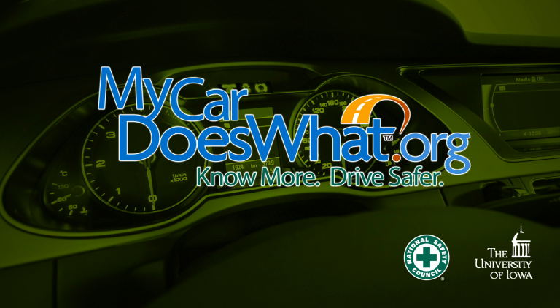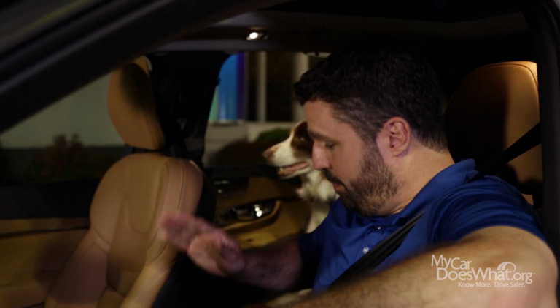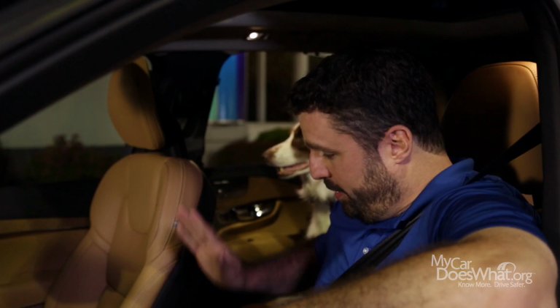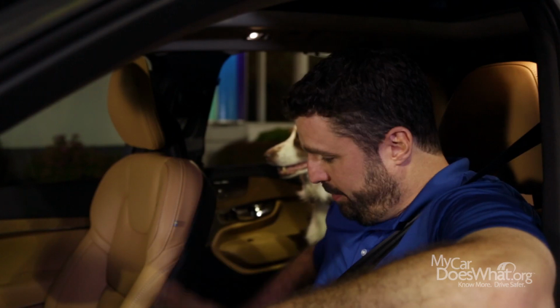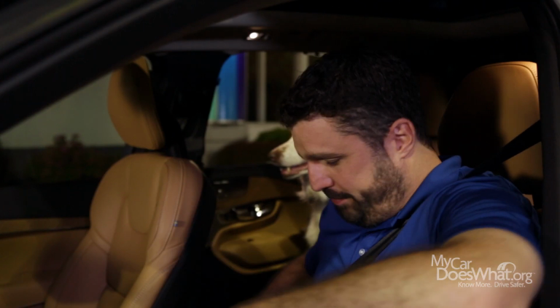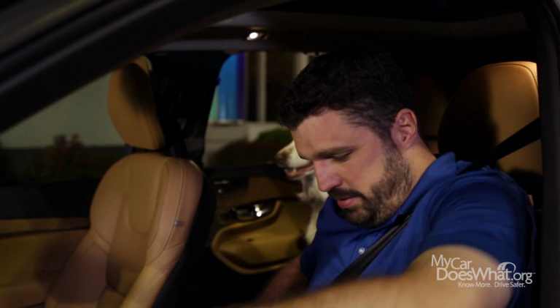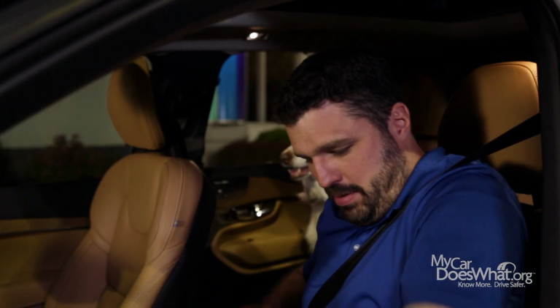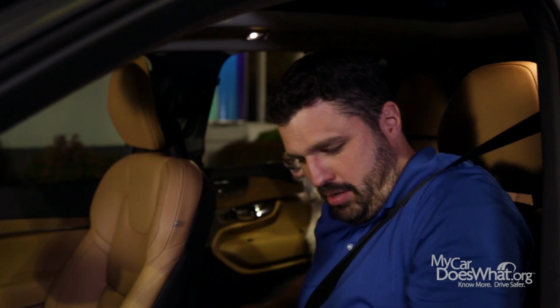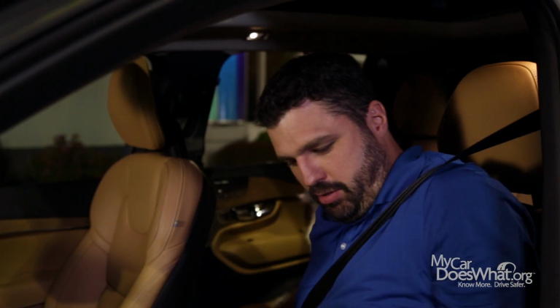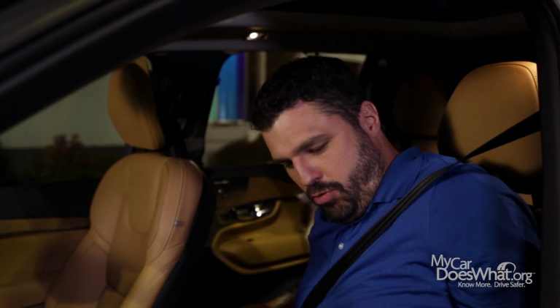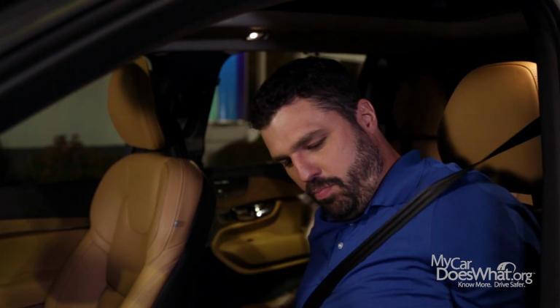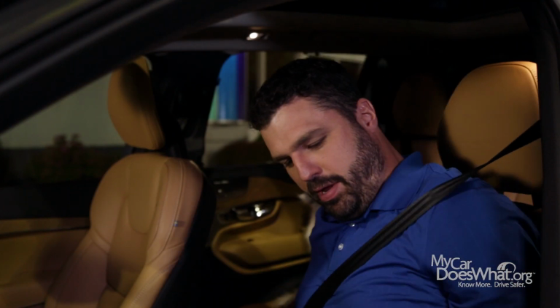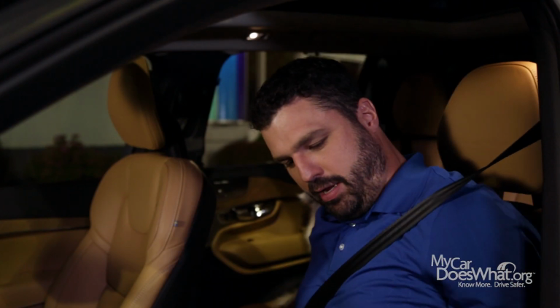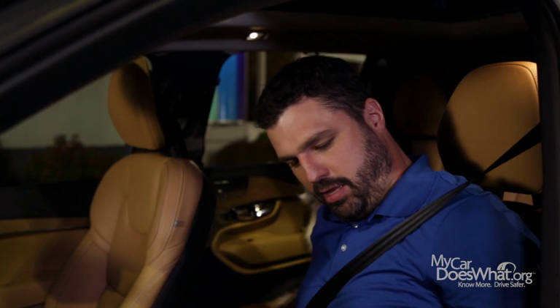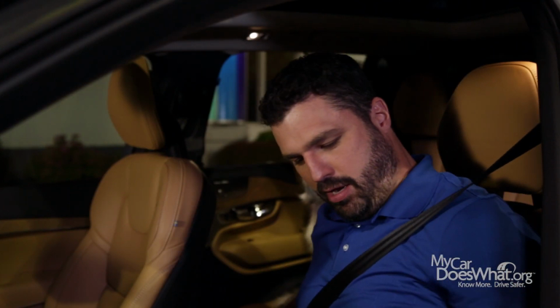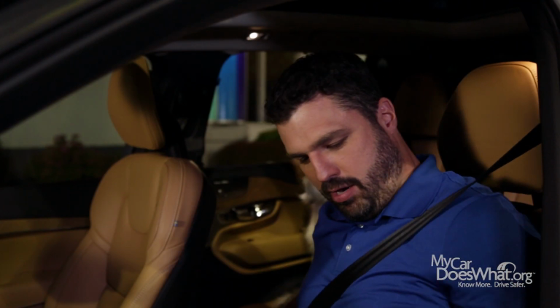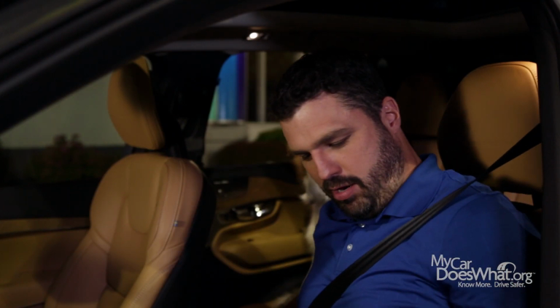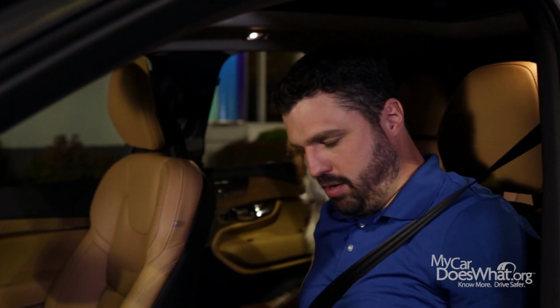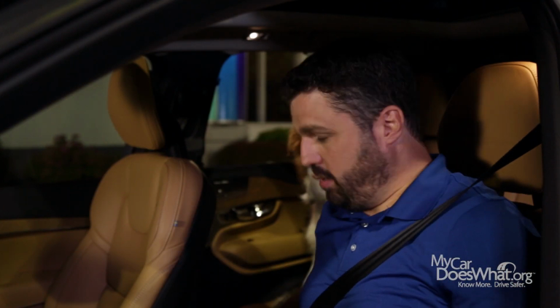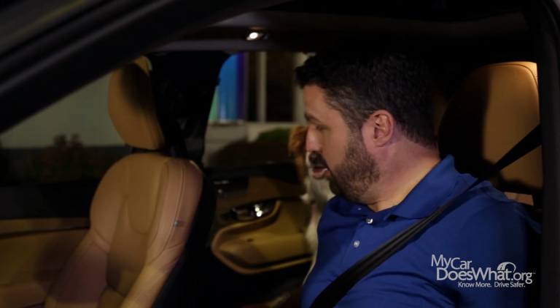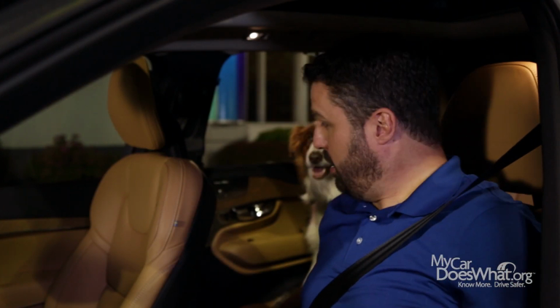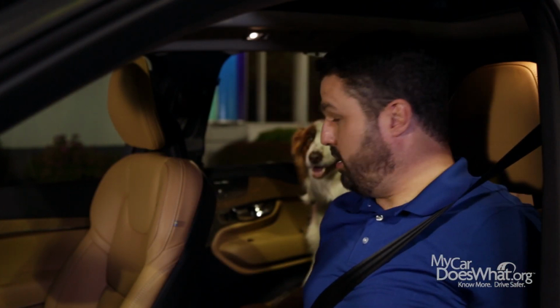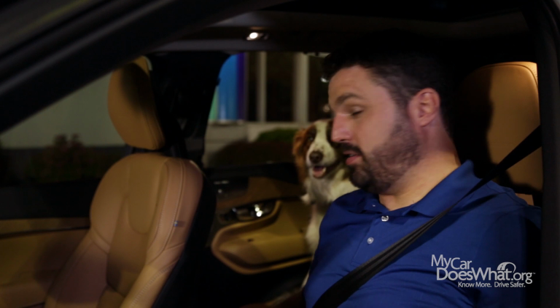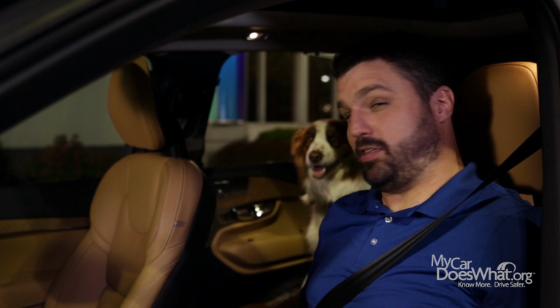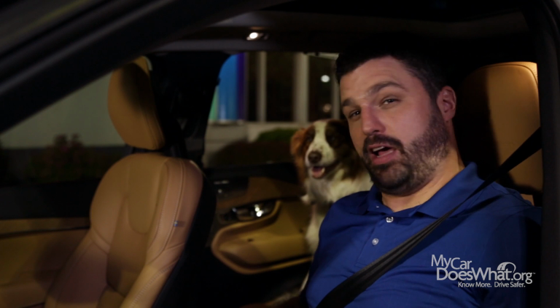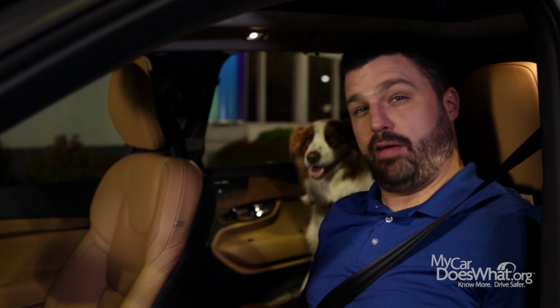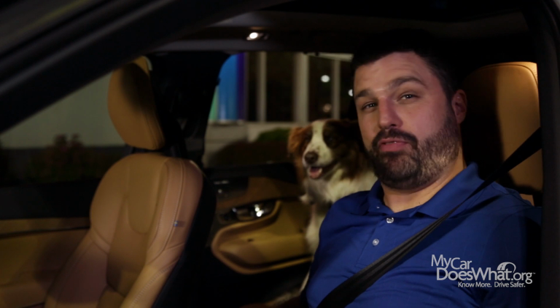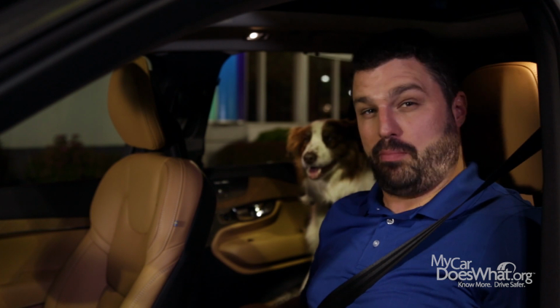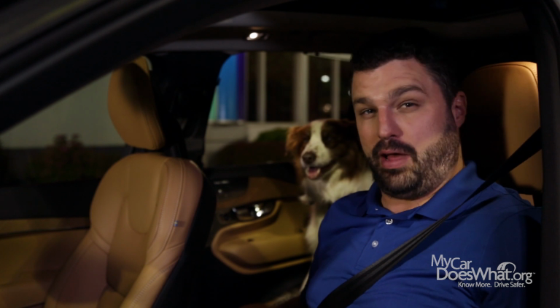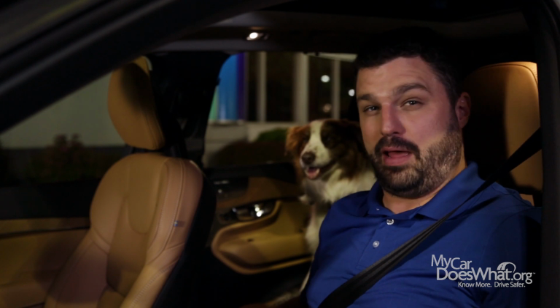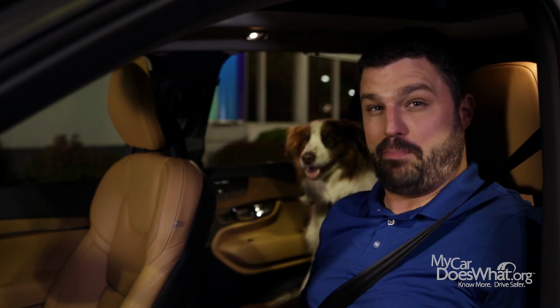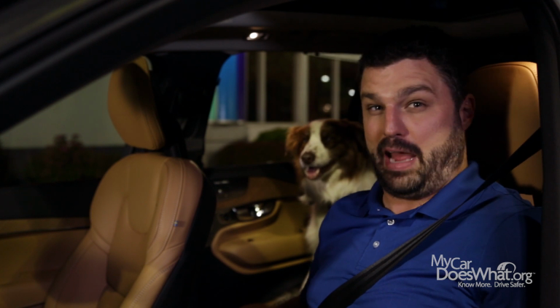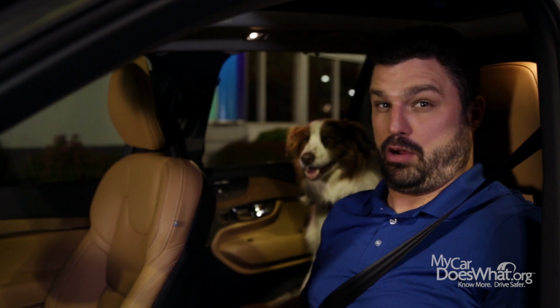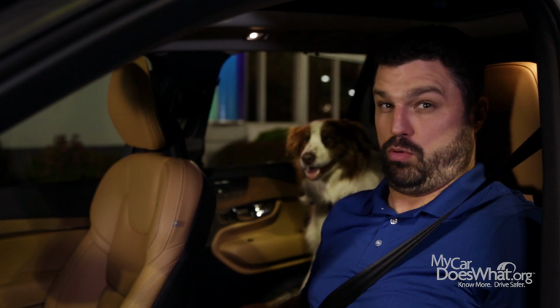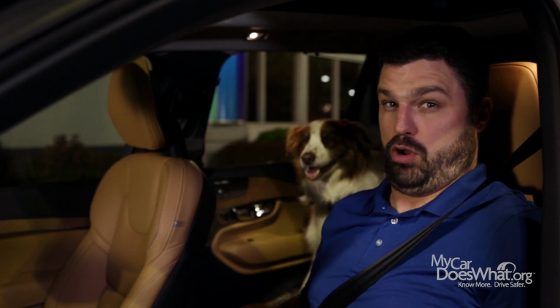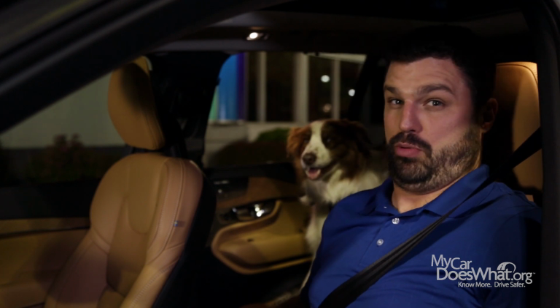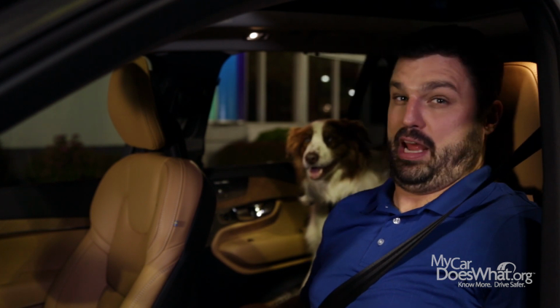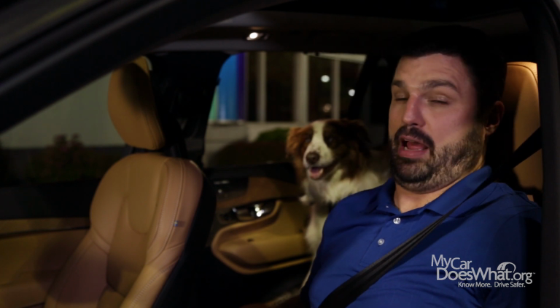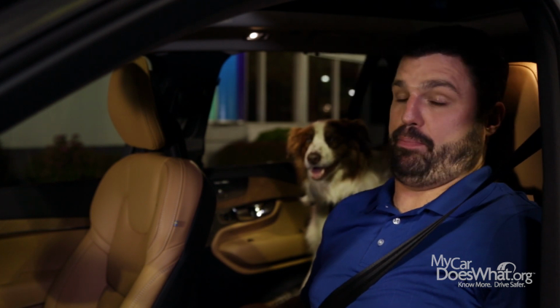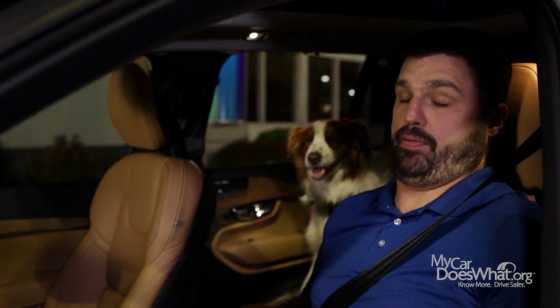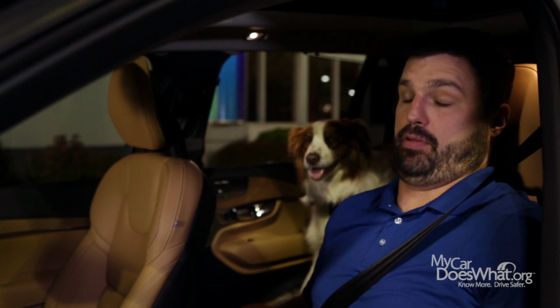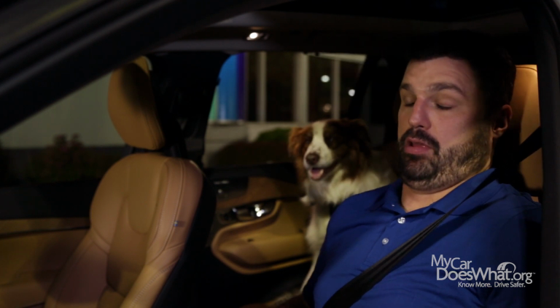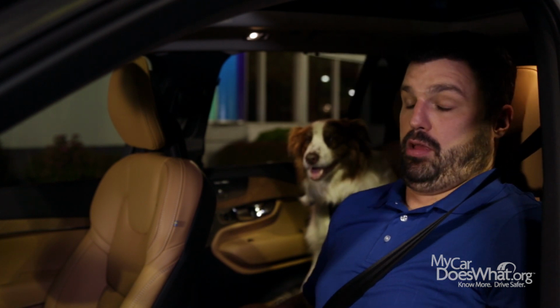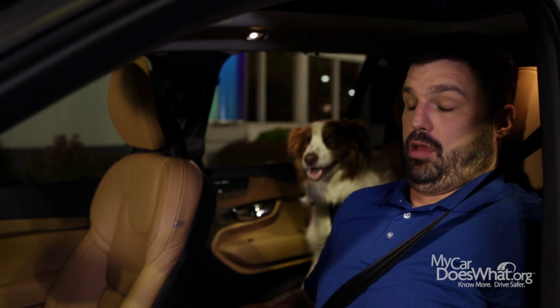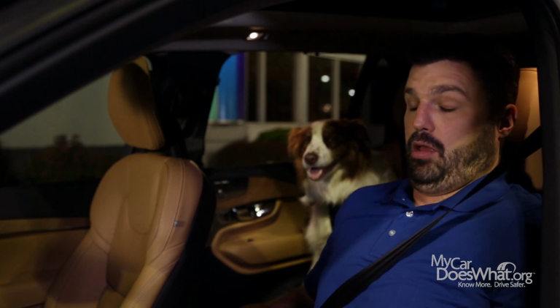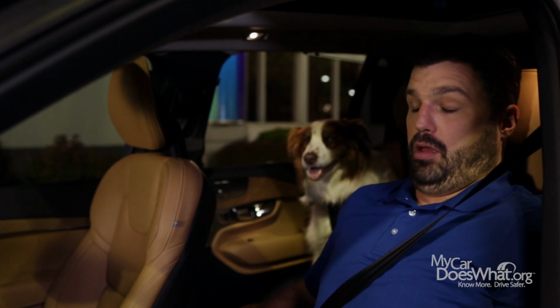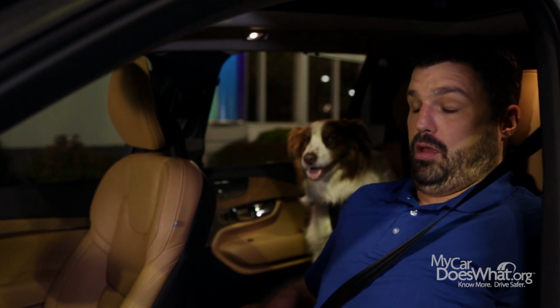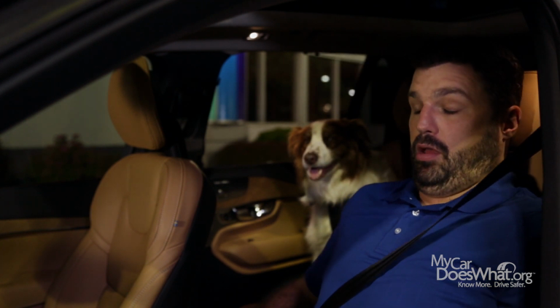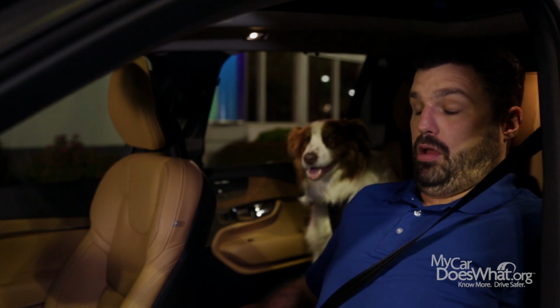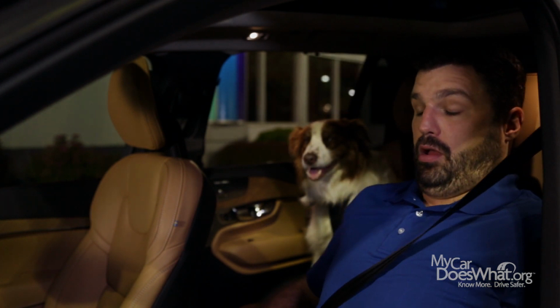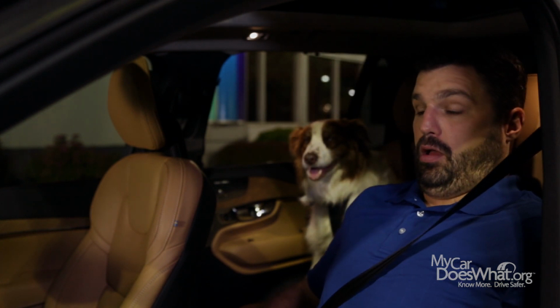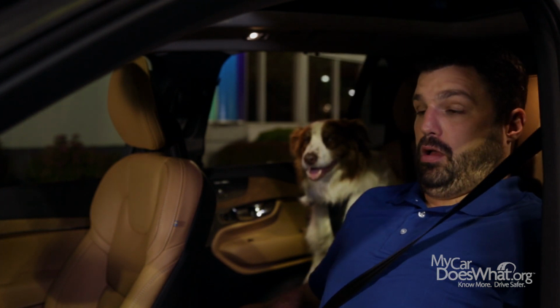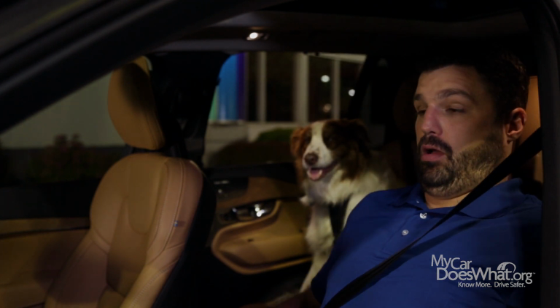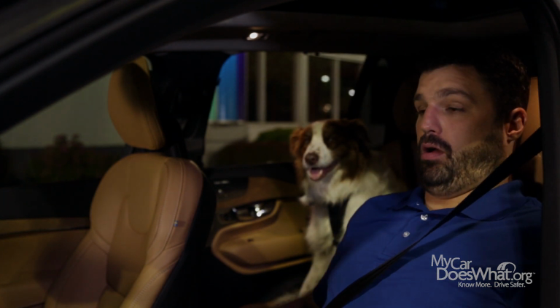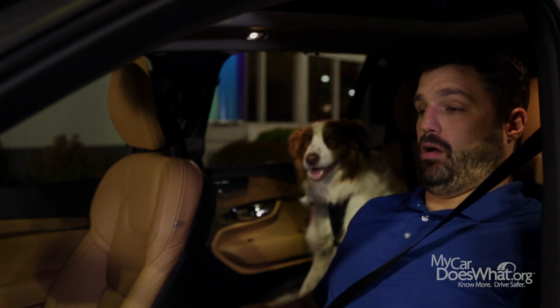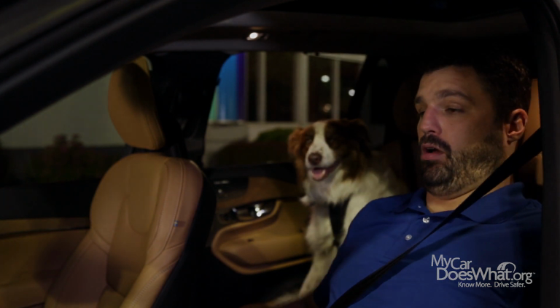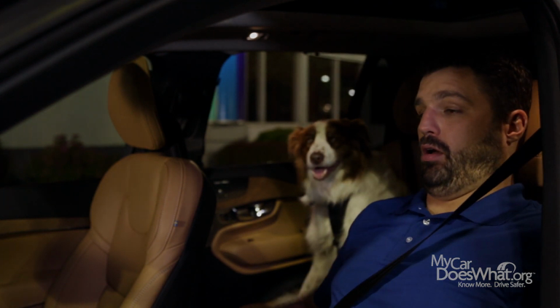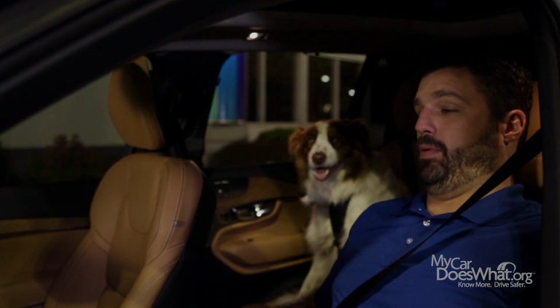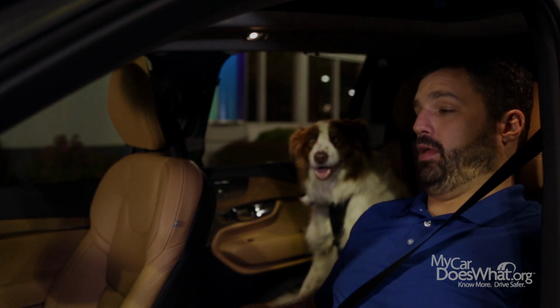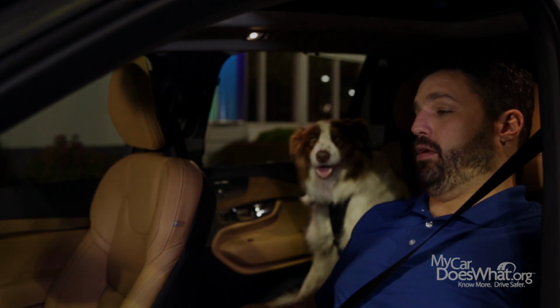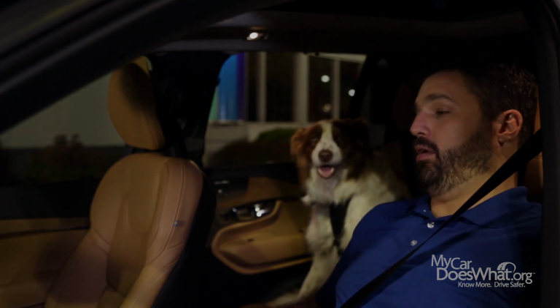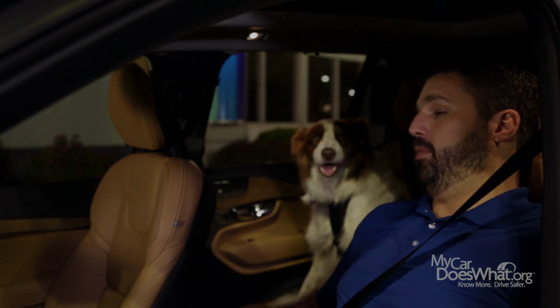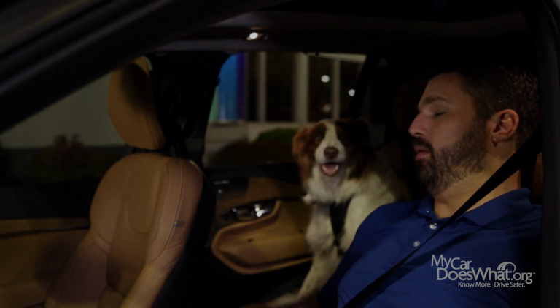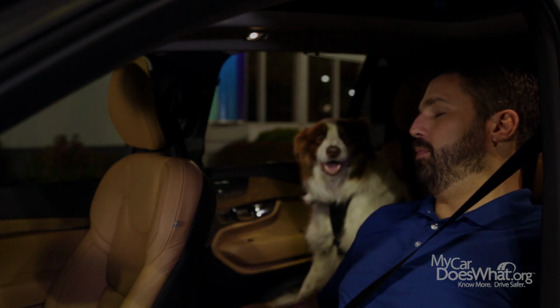All right, buddy. Make some room back there. It is time for my macro nap.